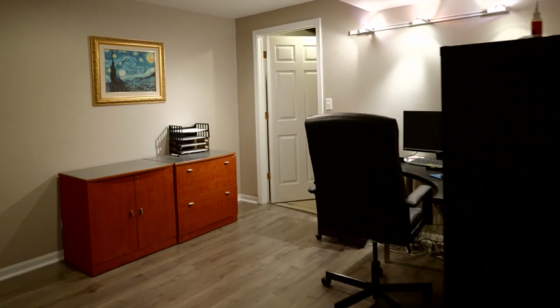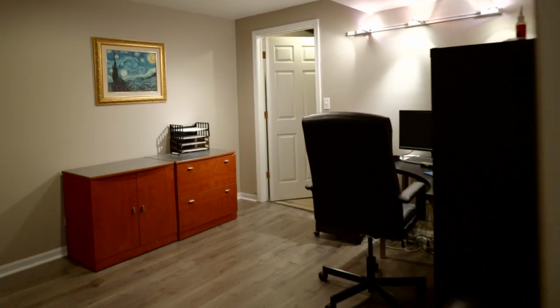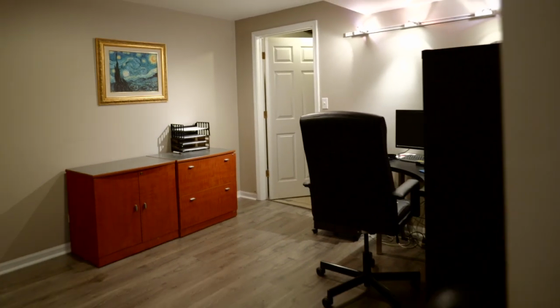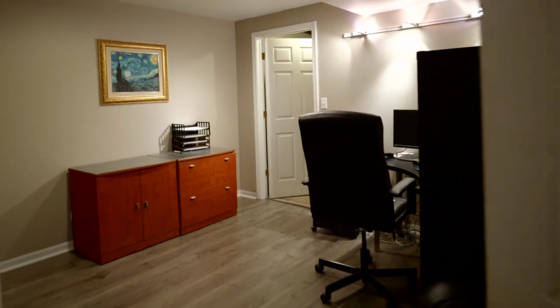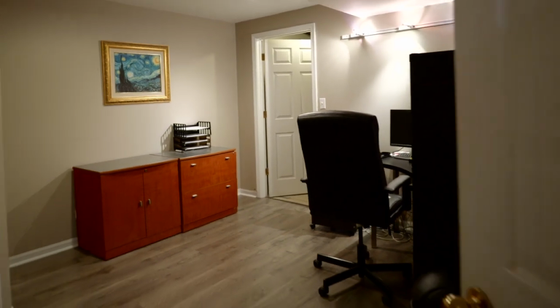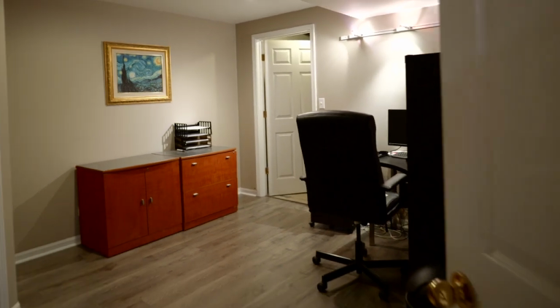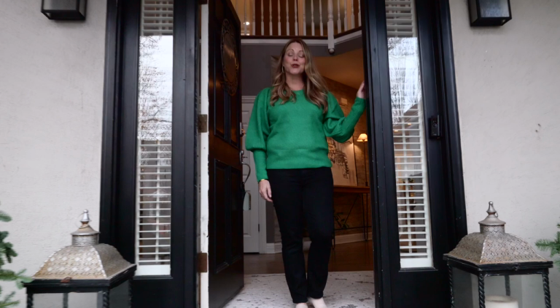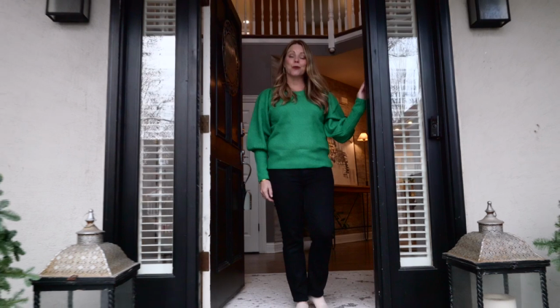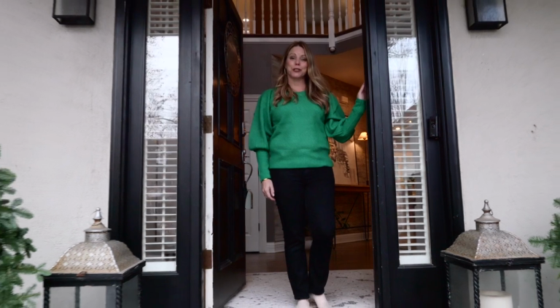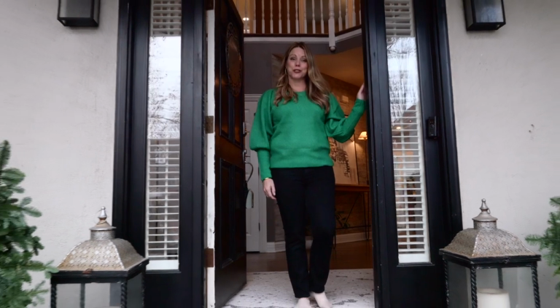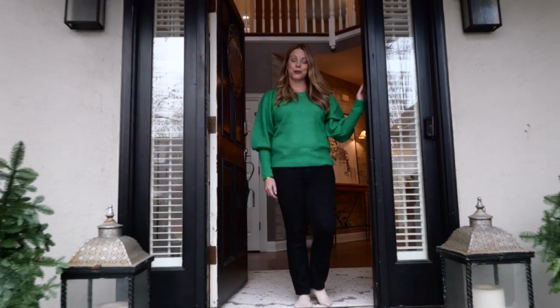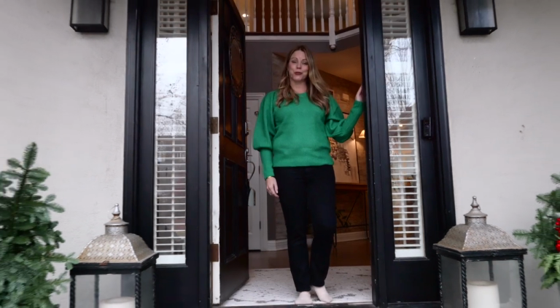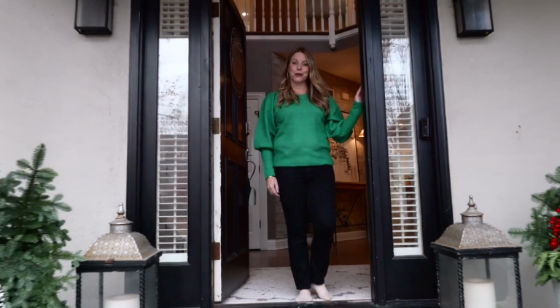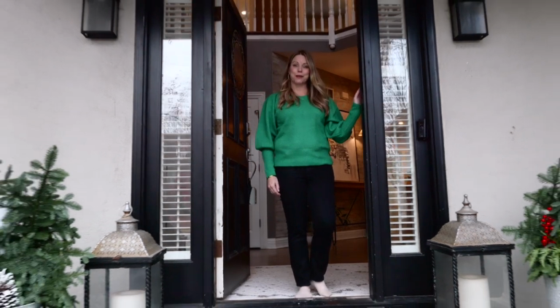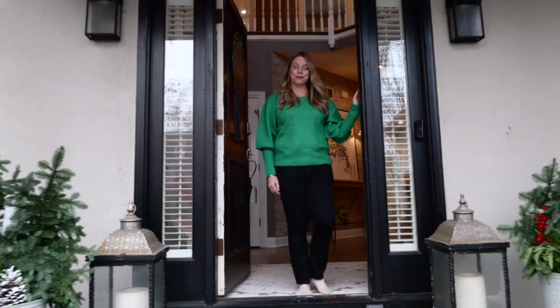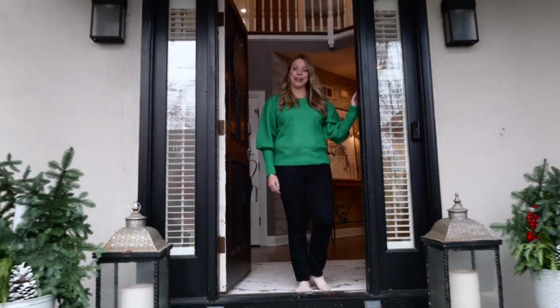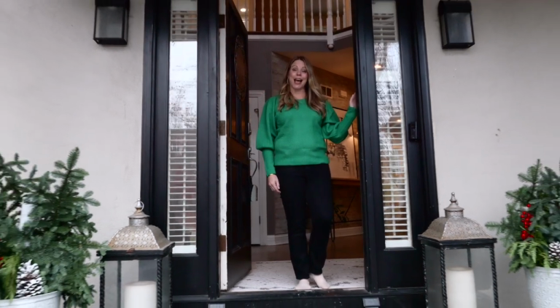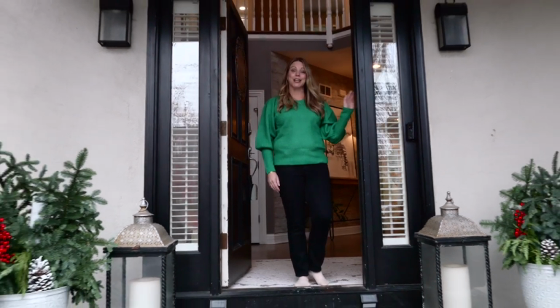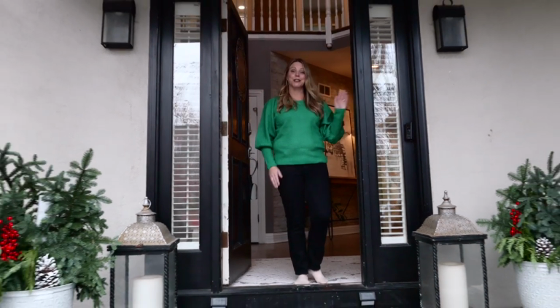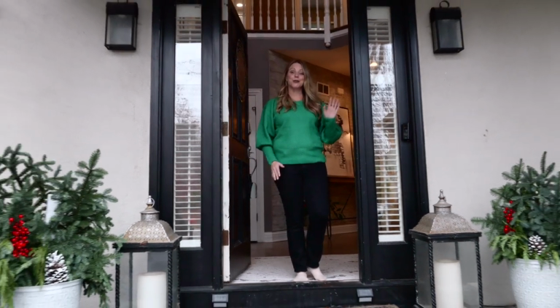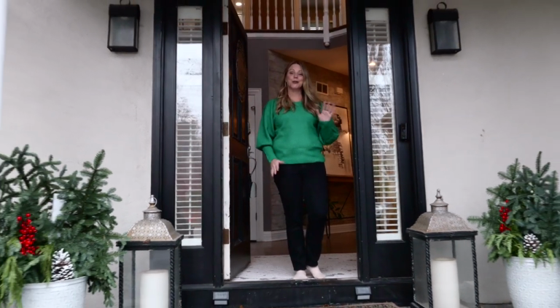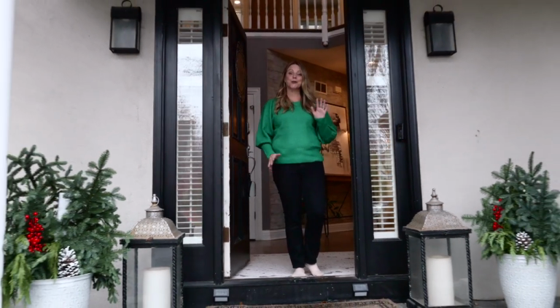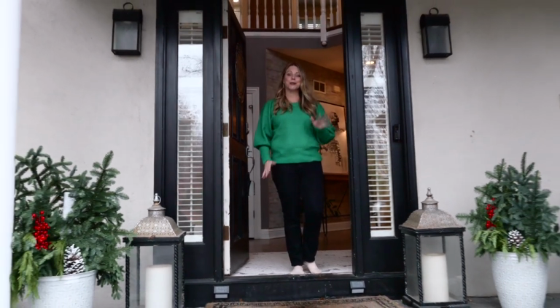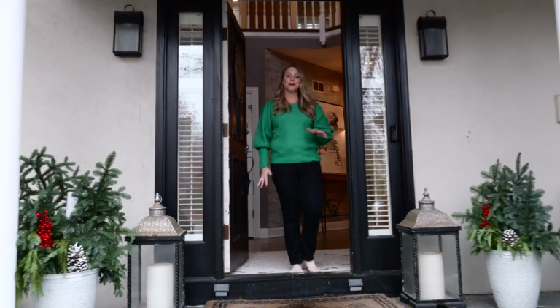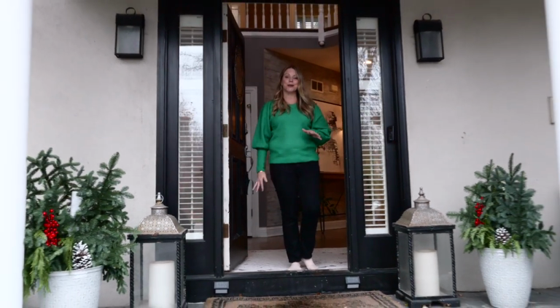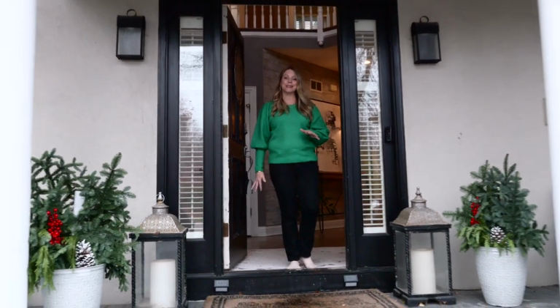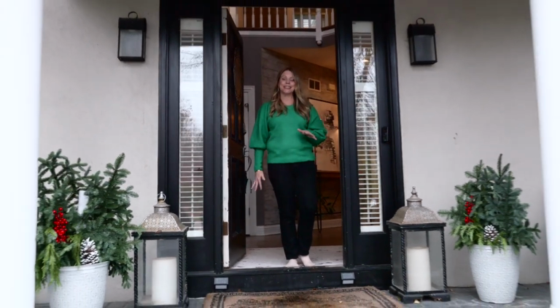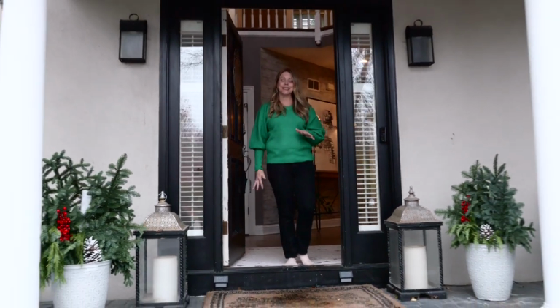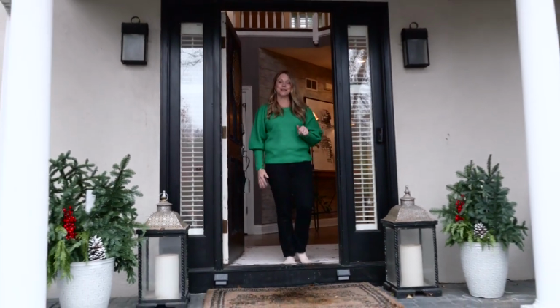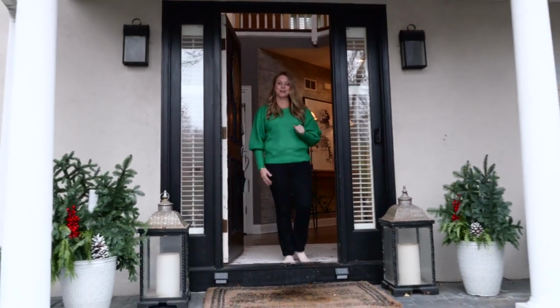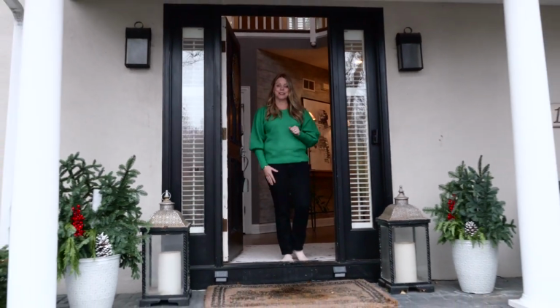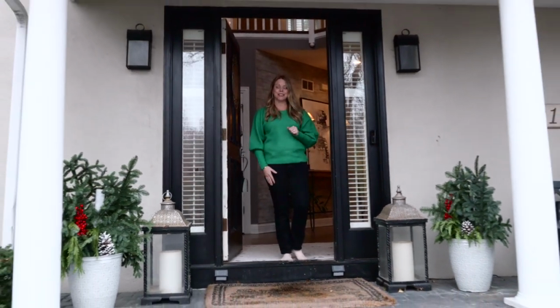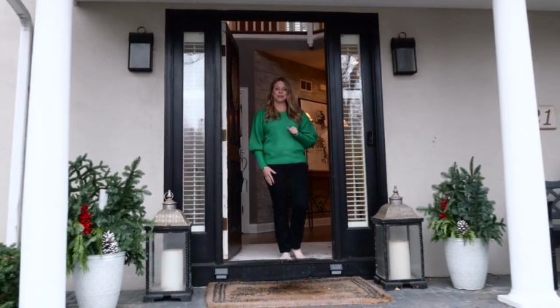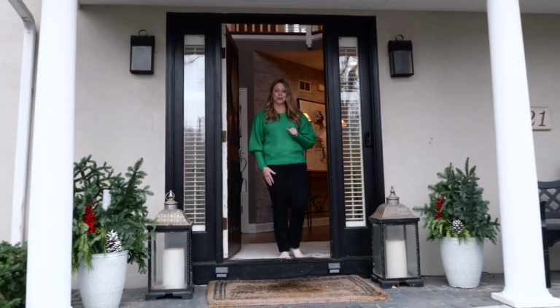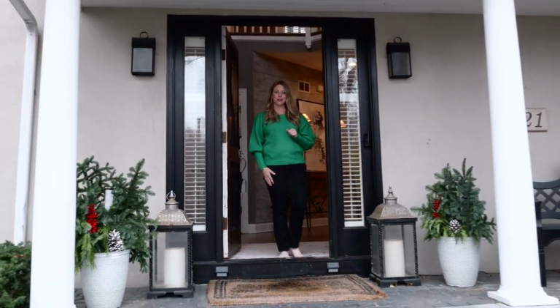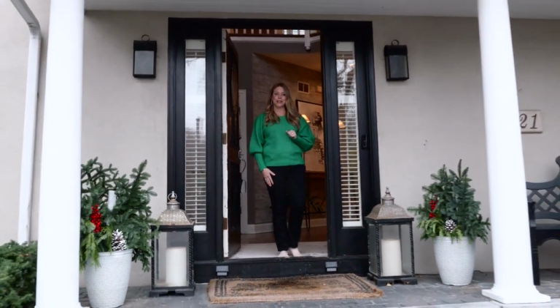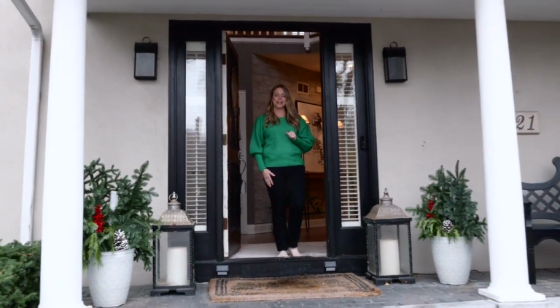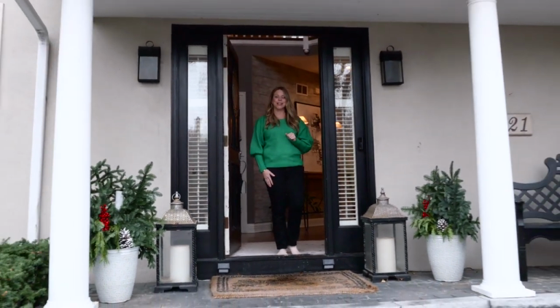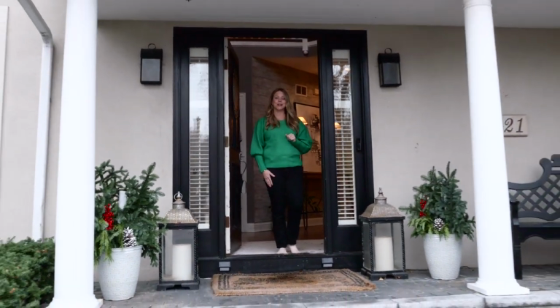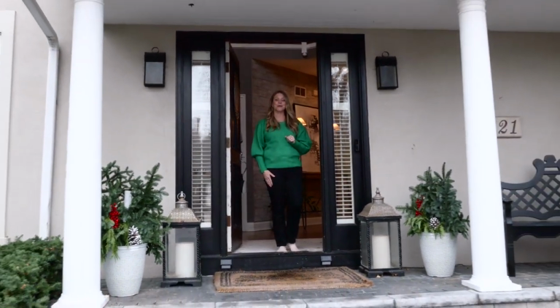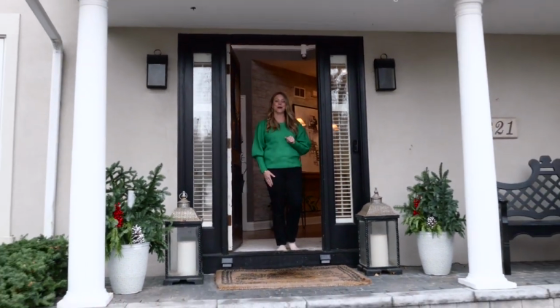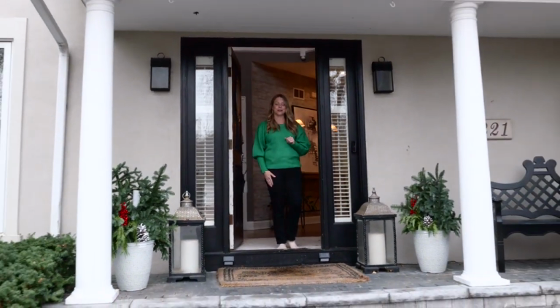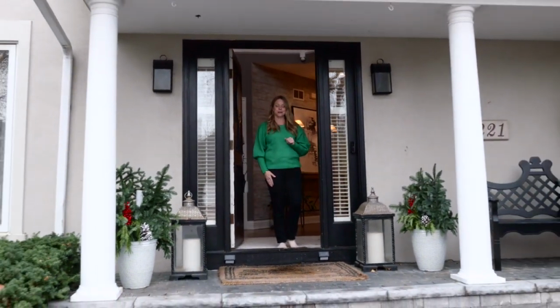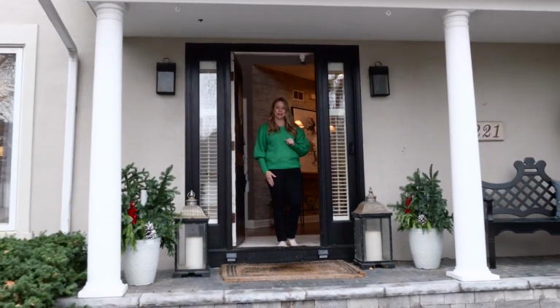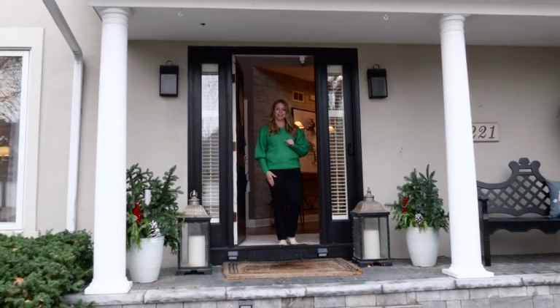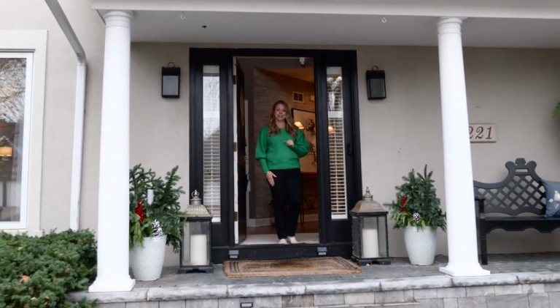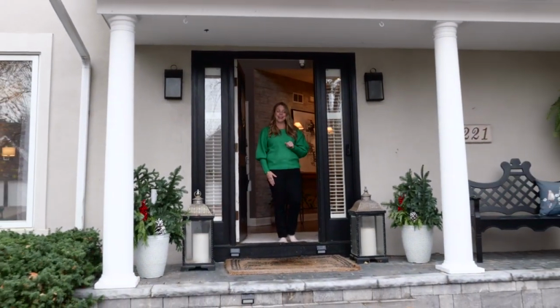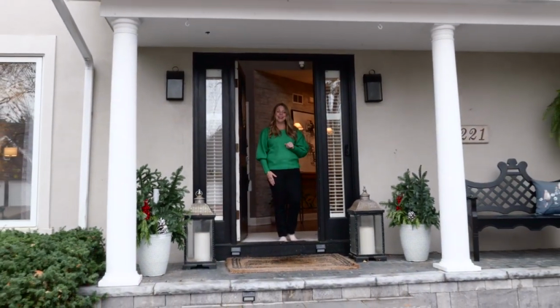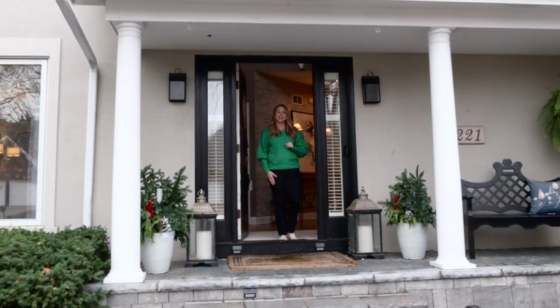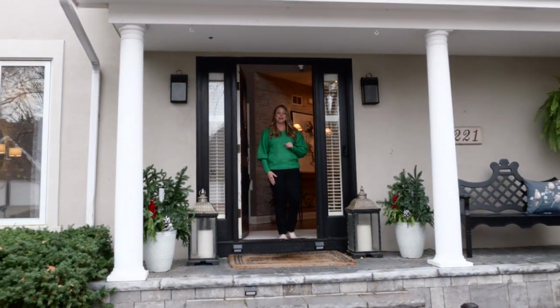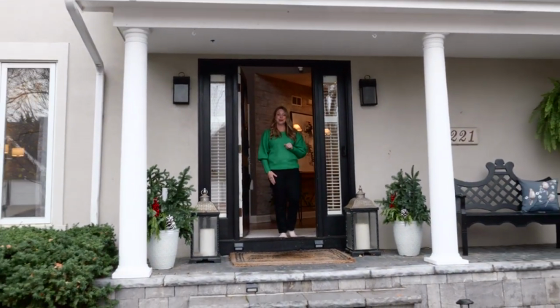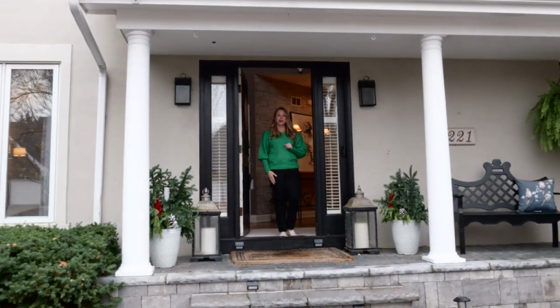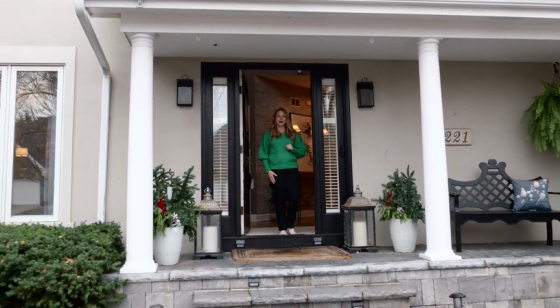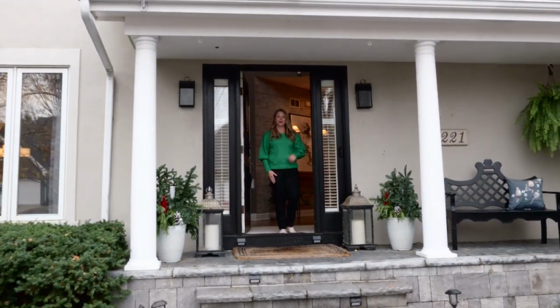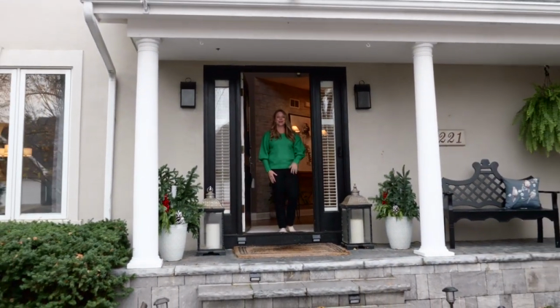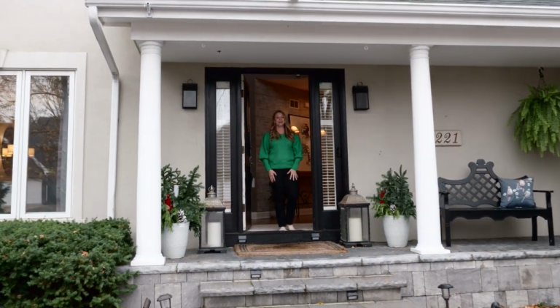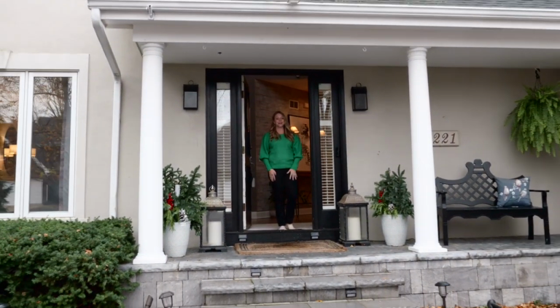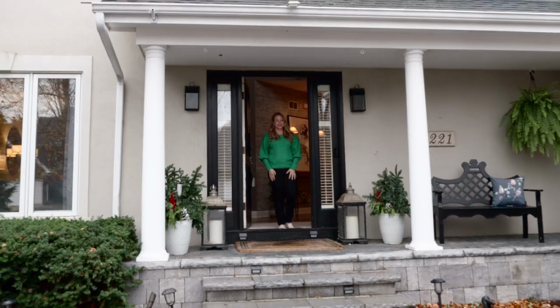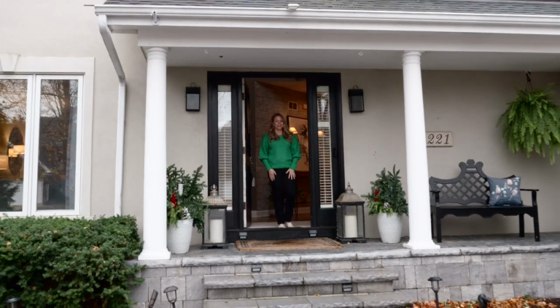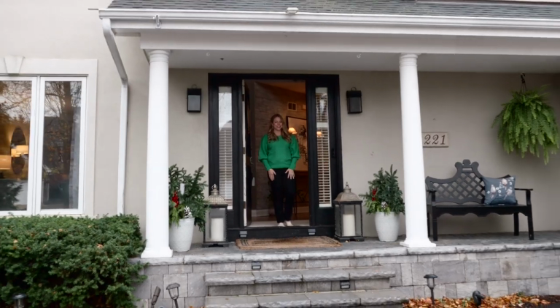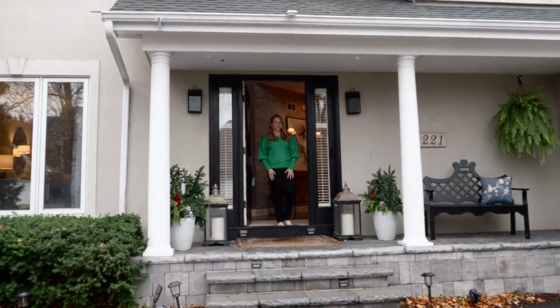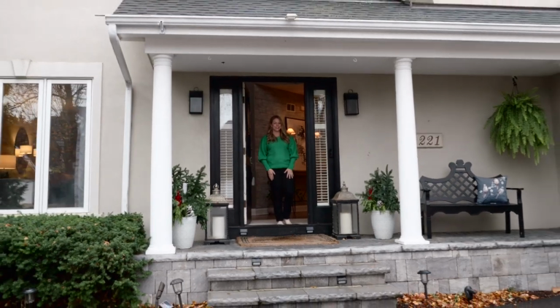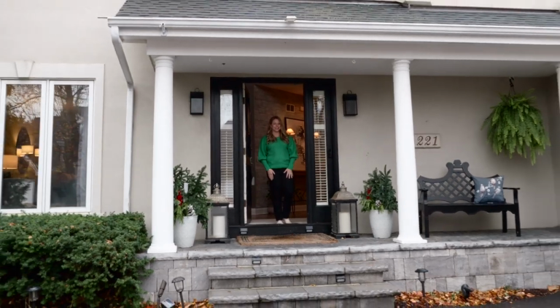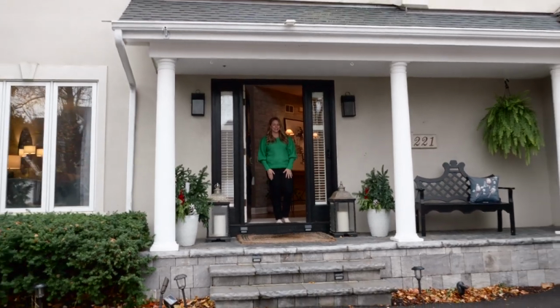Thank you so much for joining me at 221 East 57th Street in Westmont. Give me a call if you'd like to take a look.